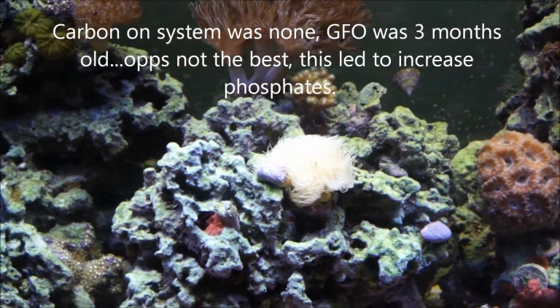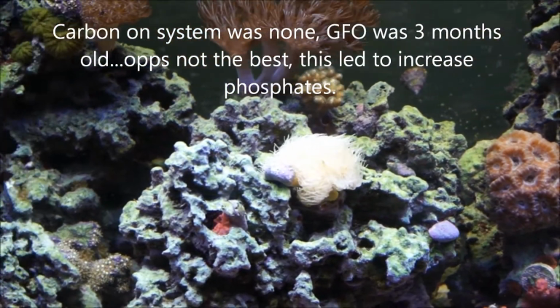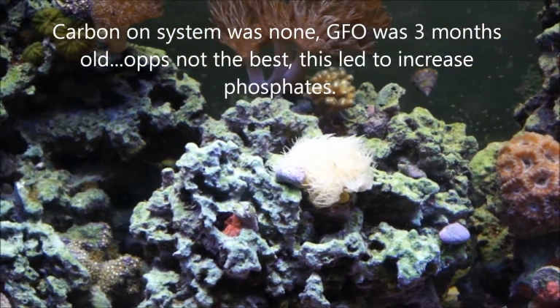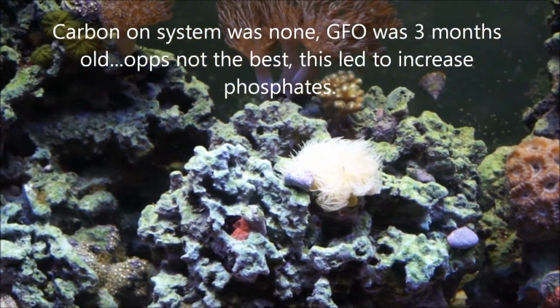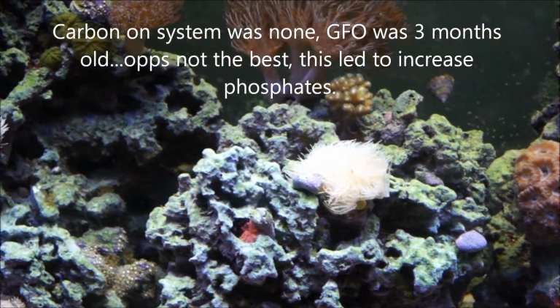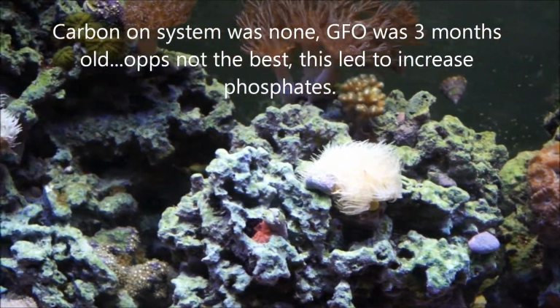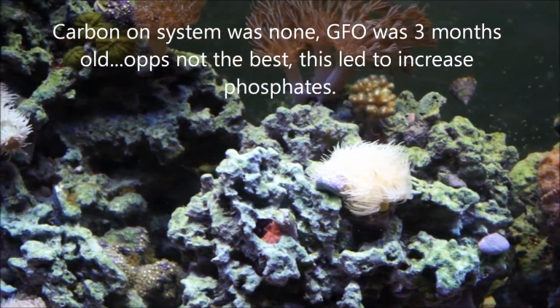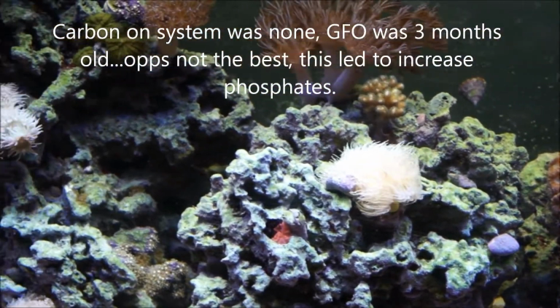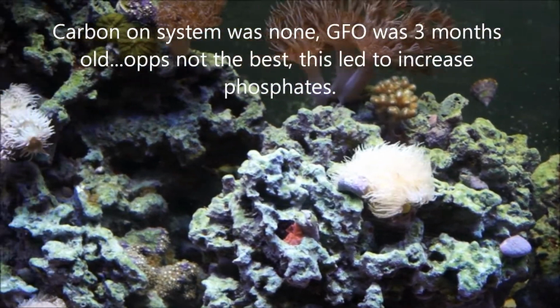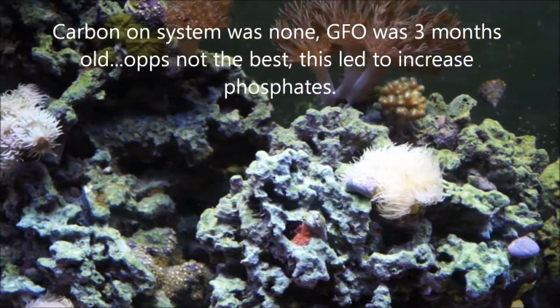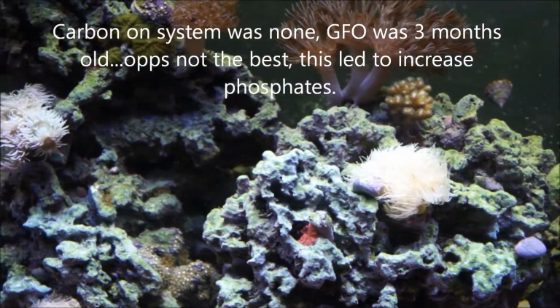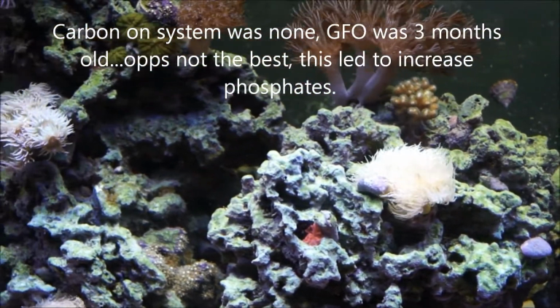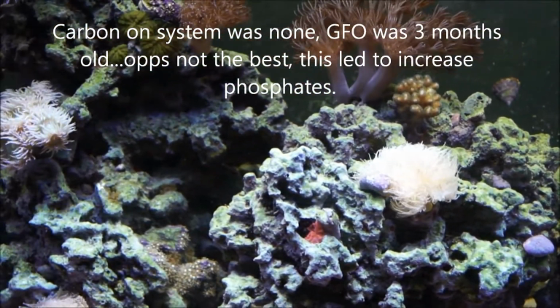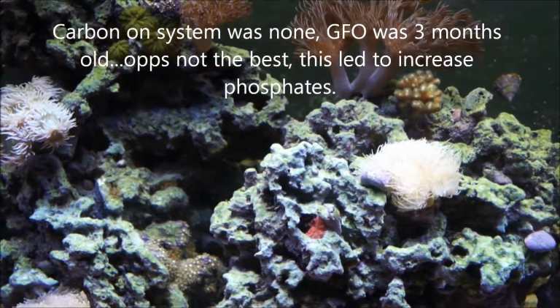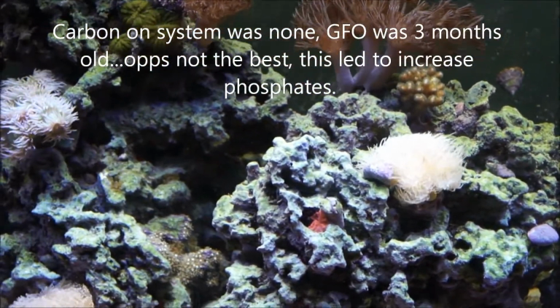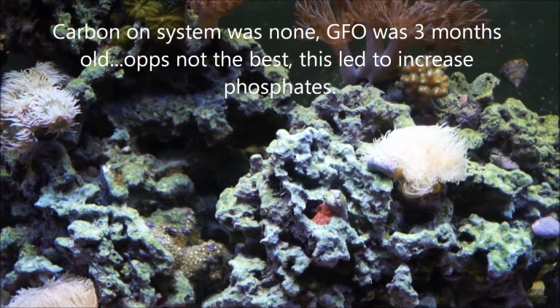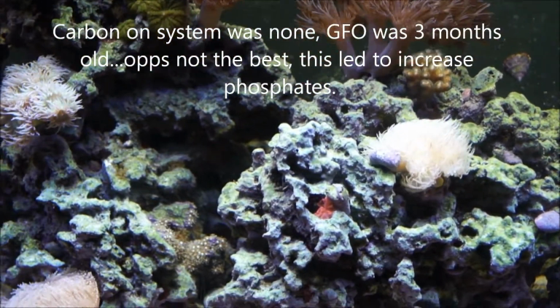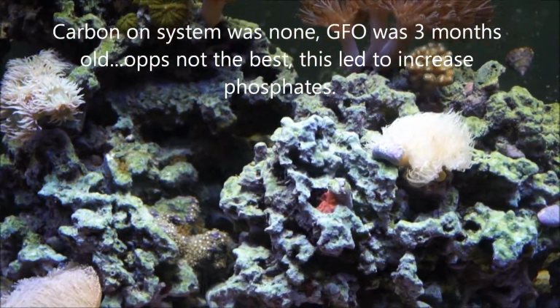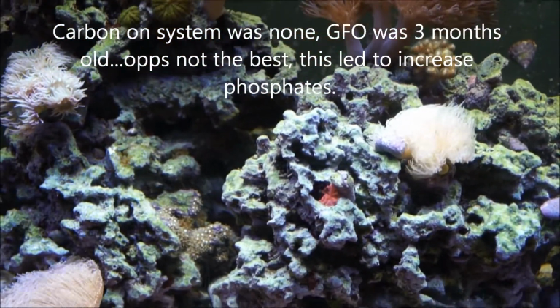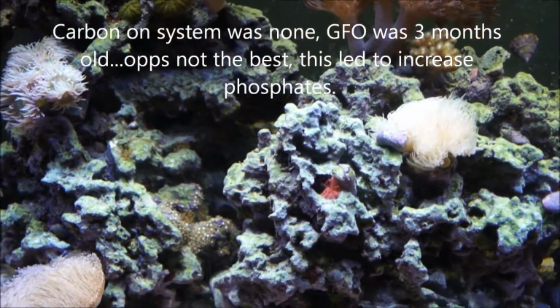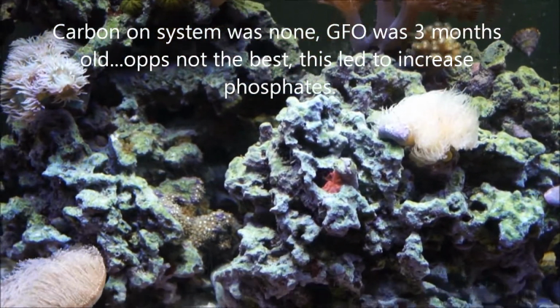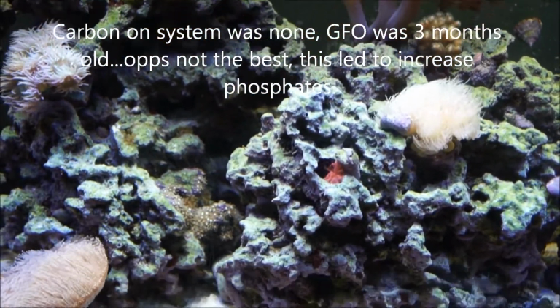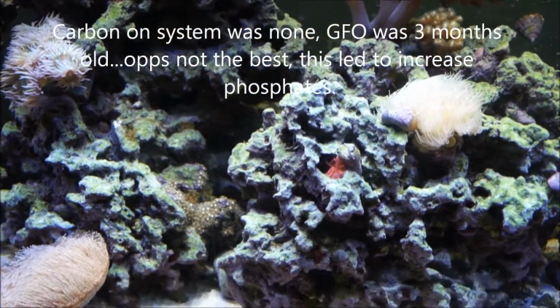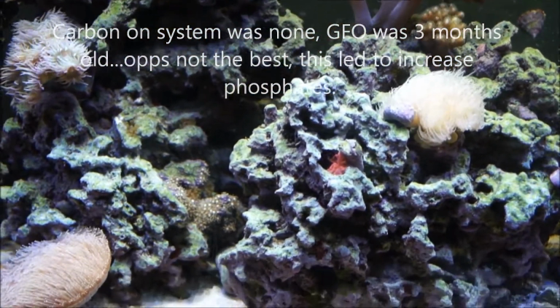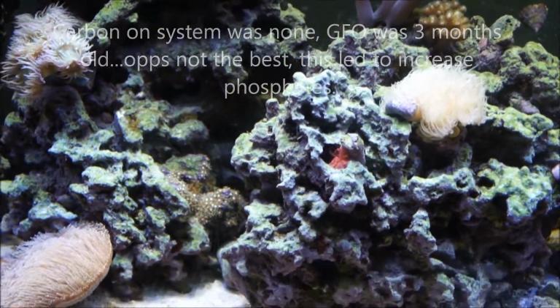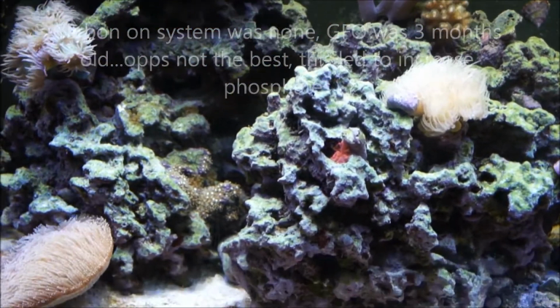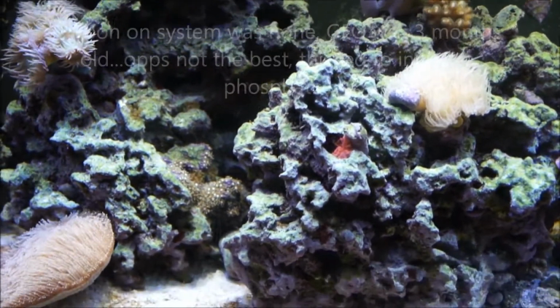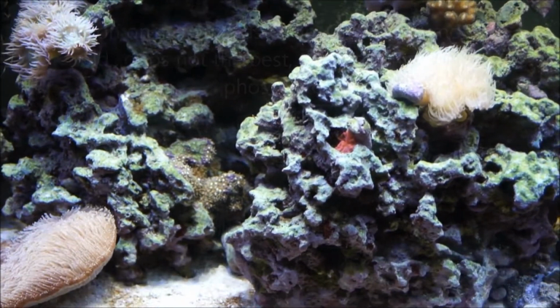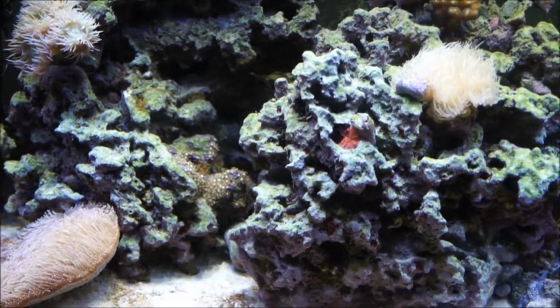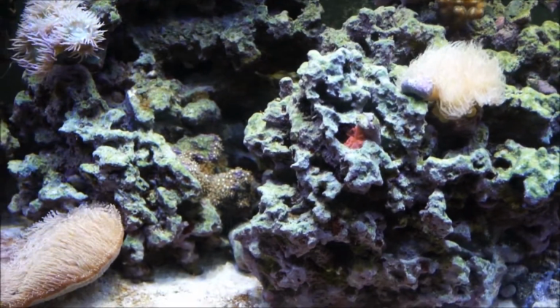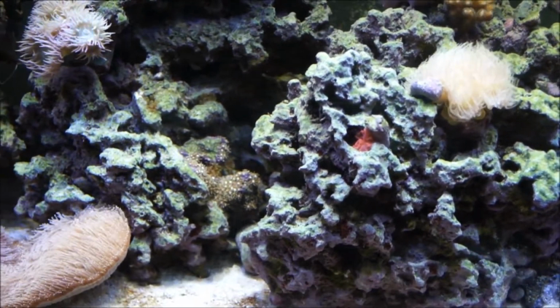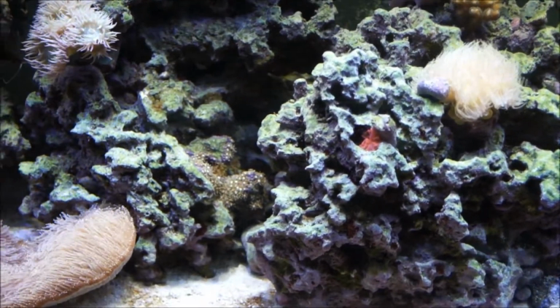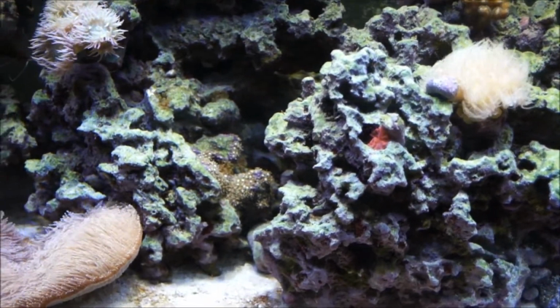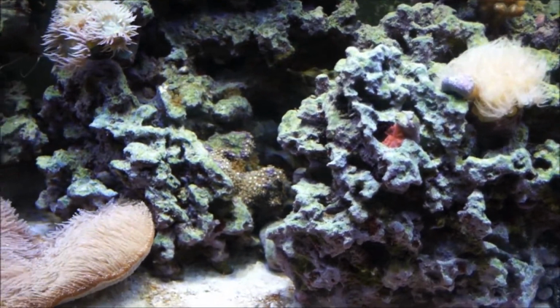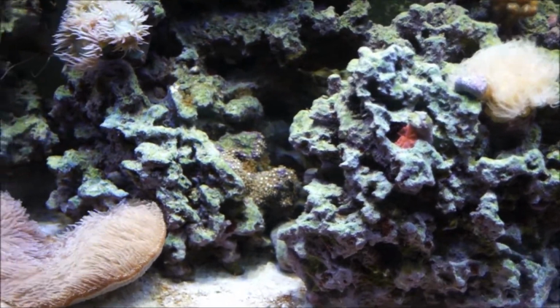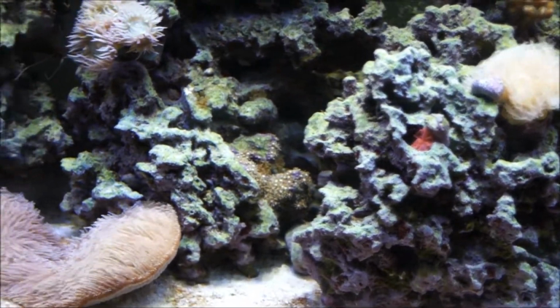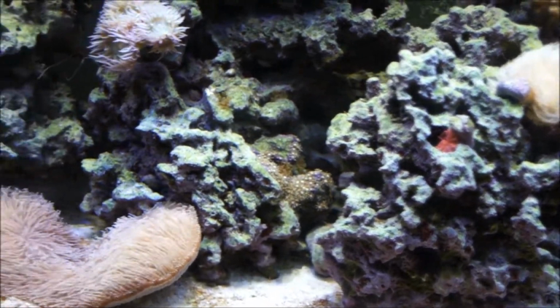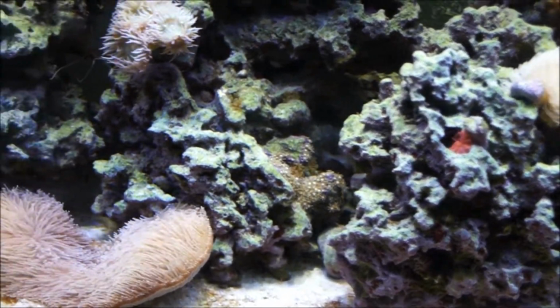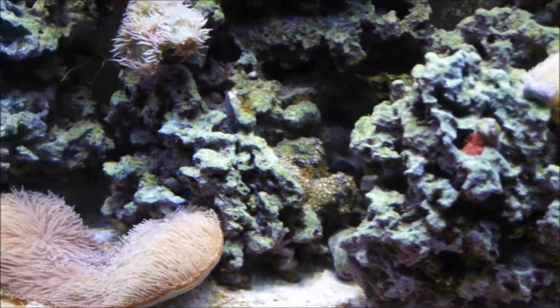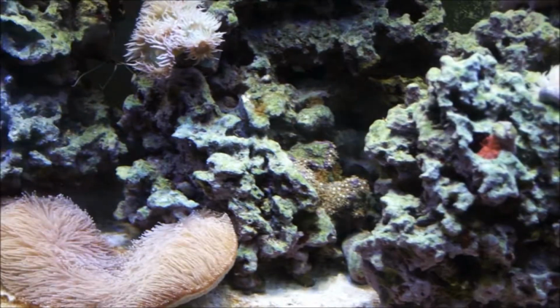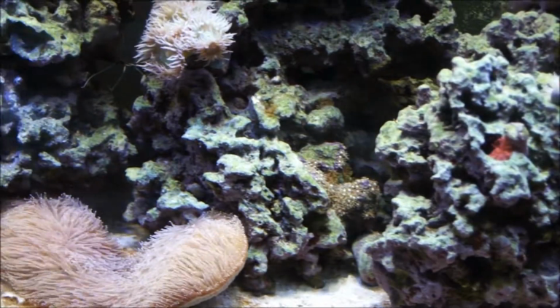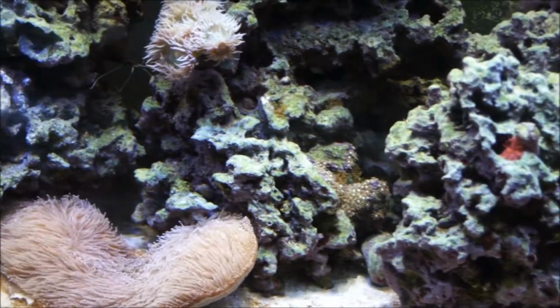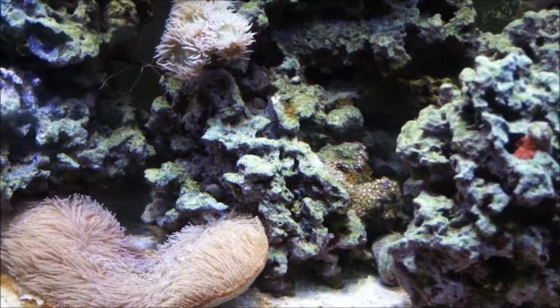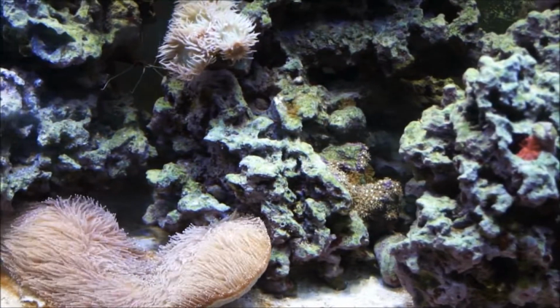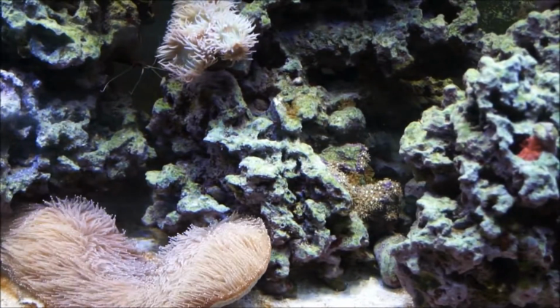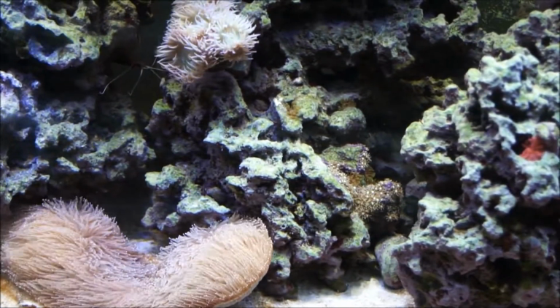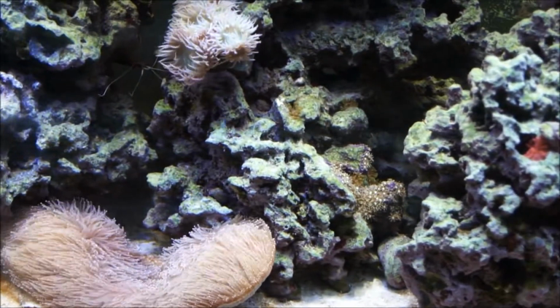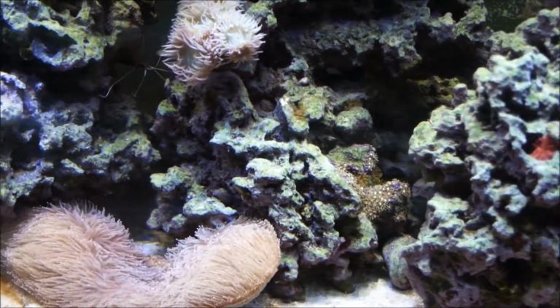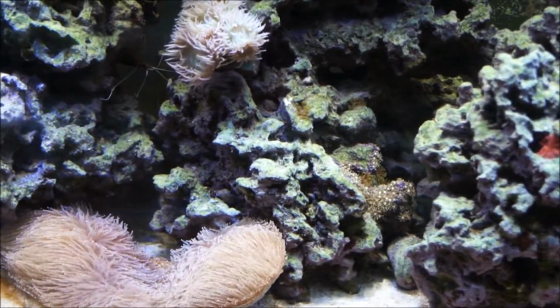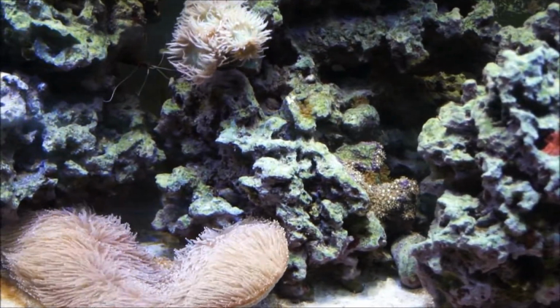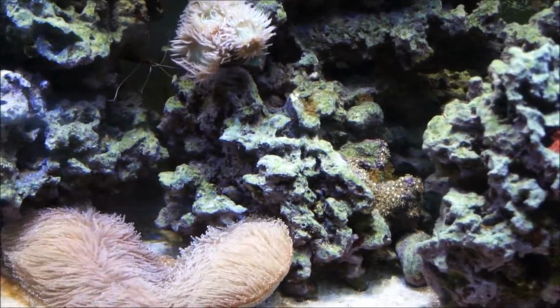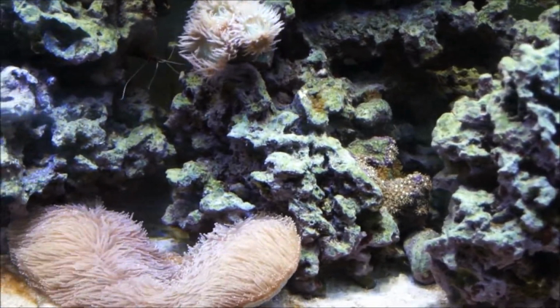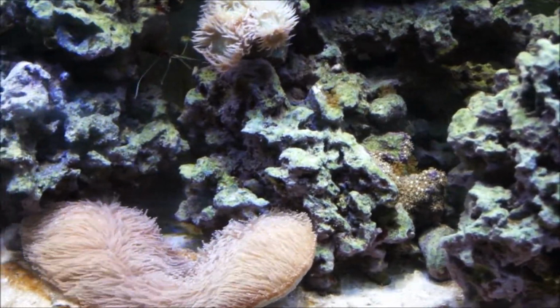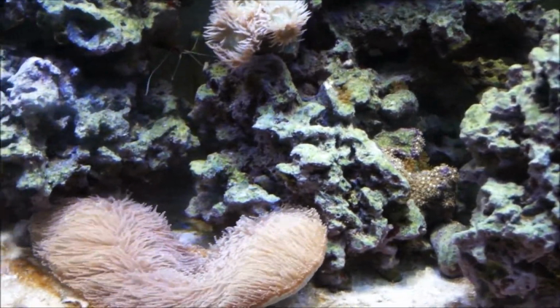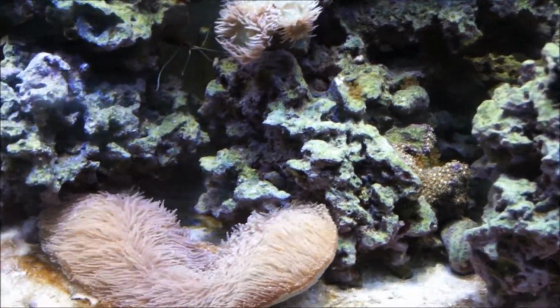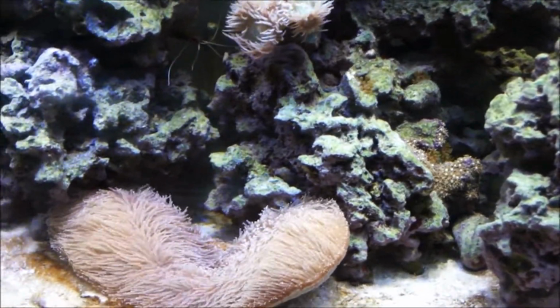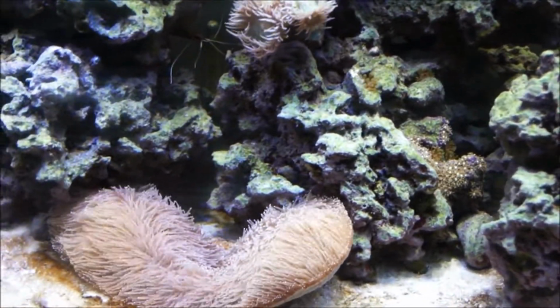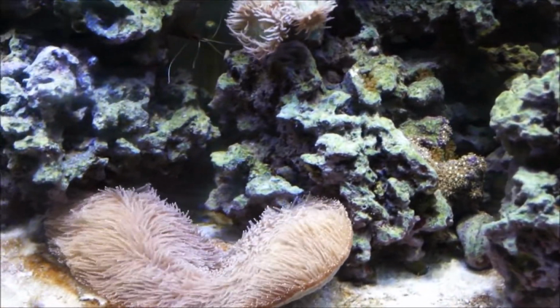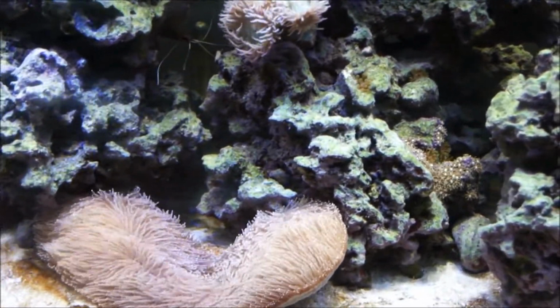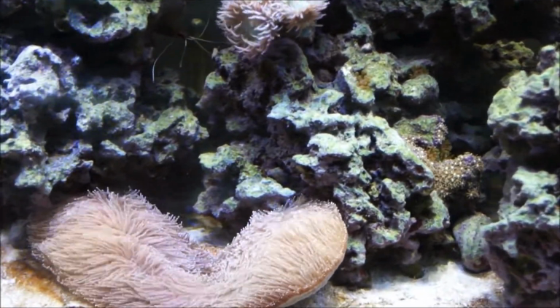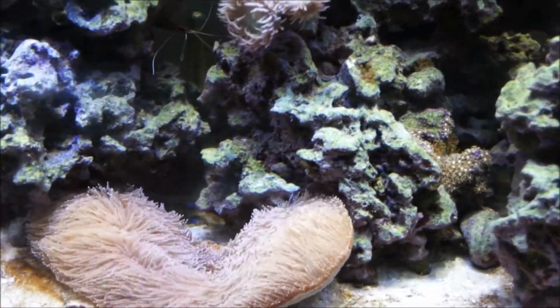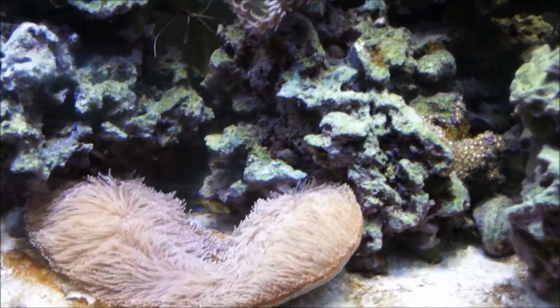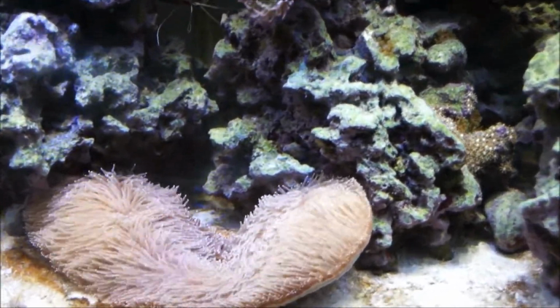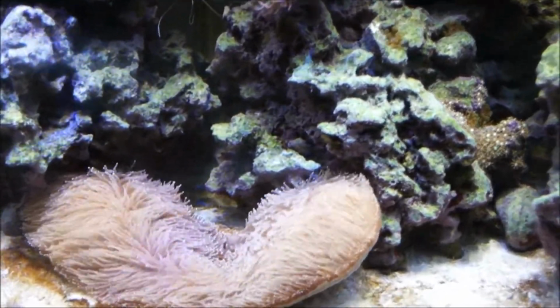I did check my RODI unit. Filters and membranes are all doing well, which is really good.